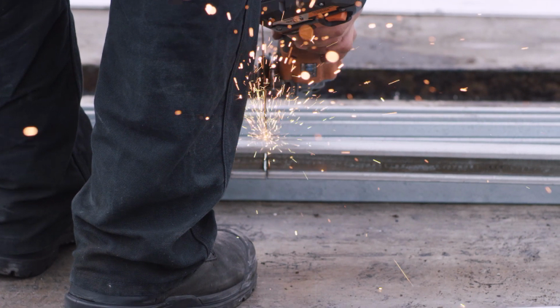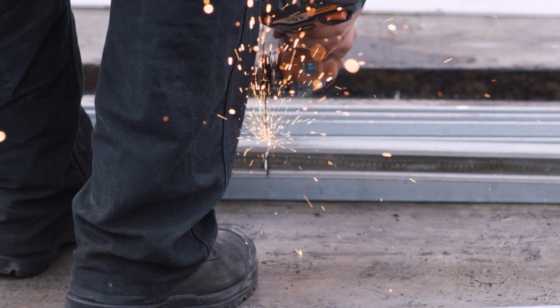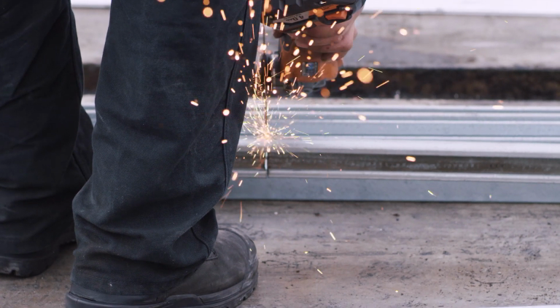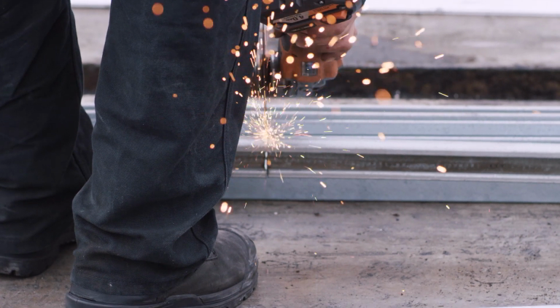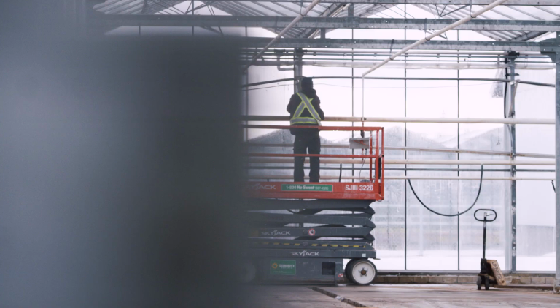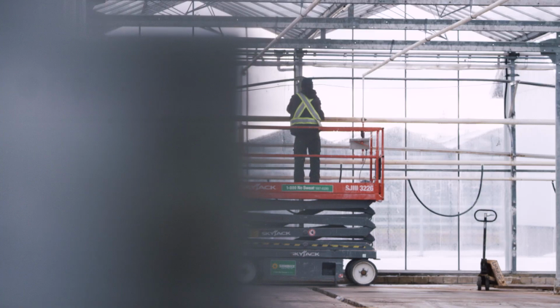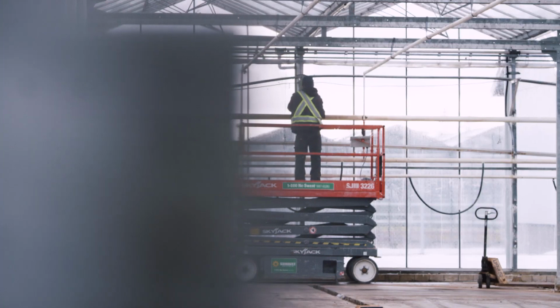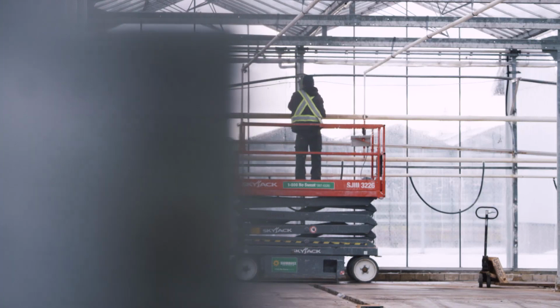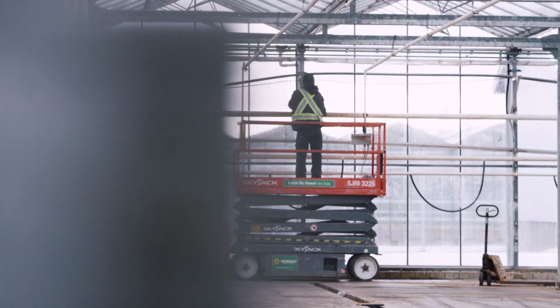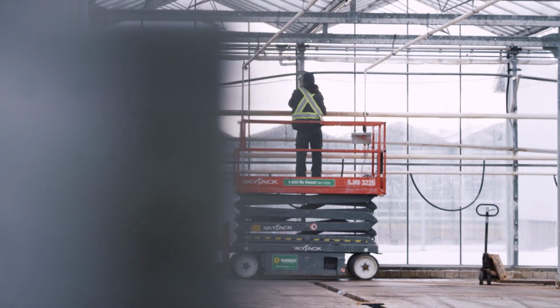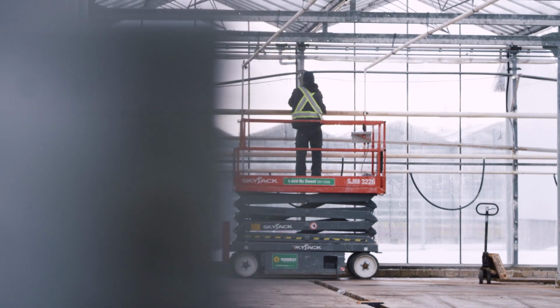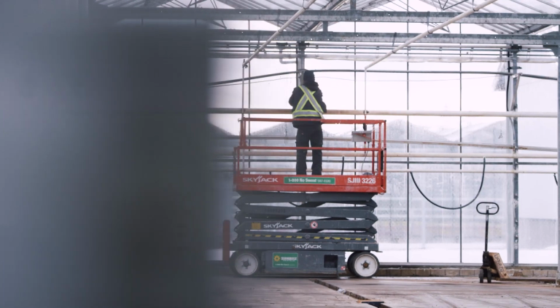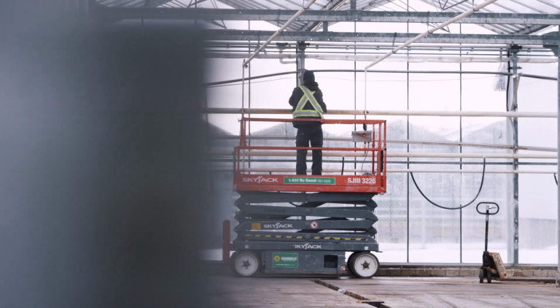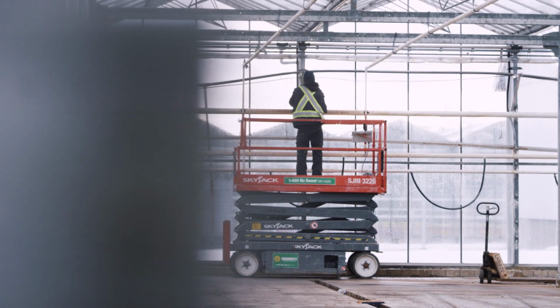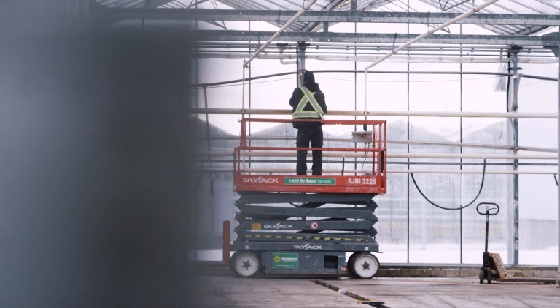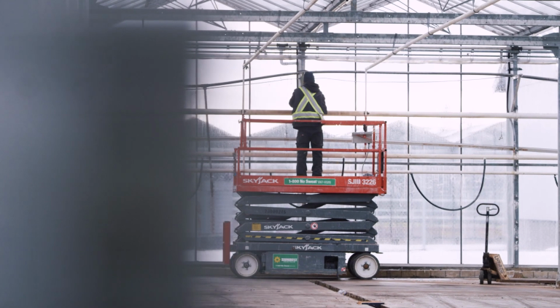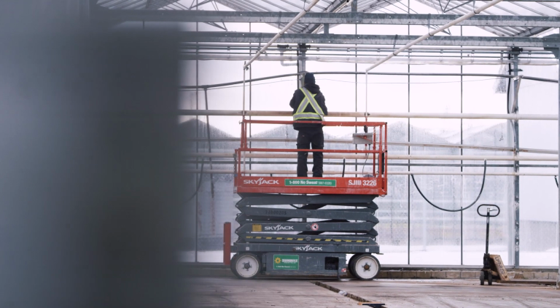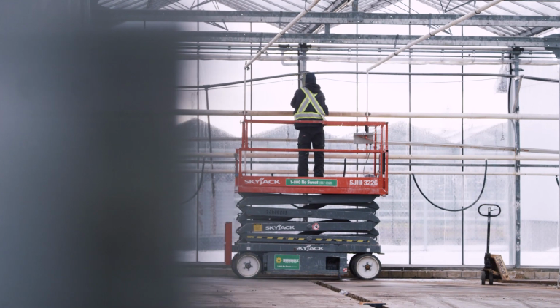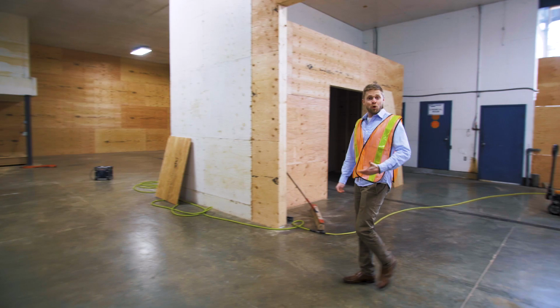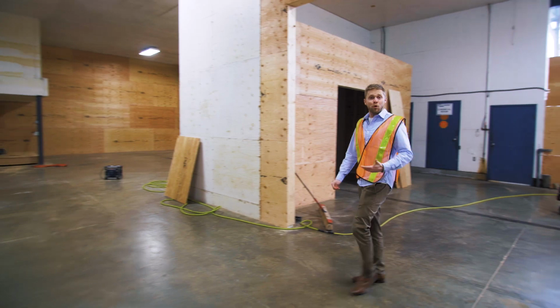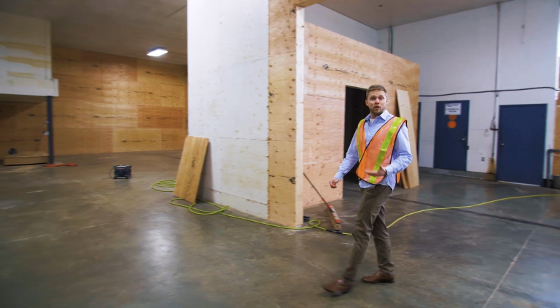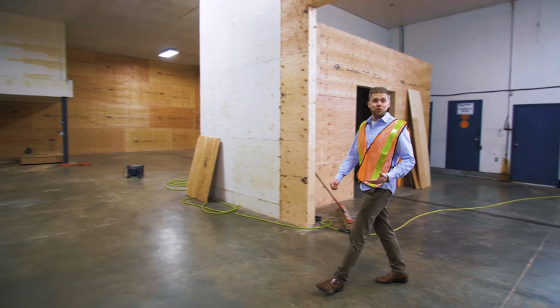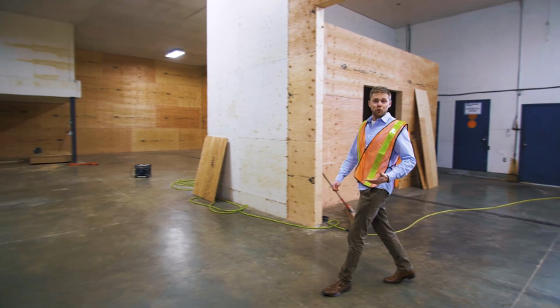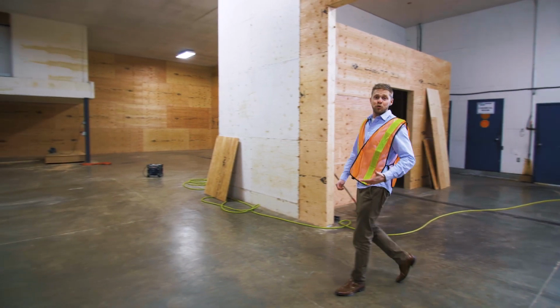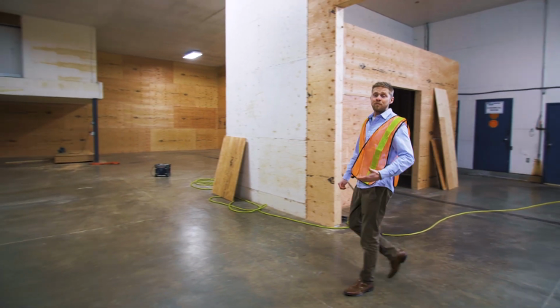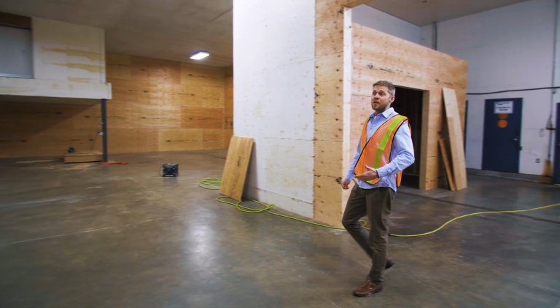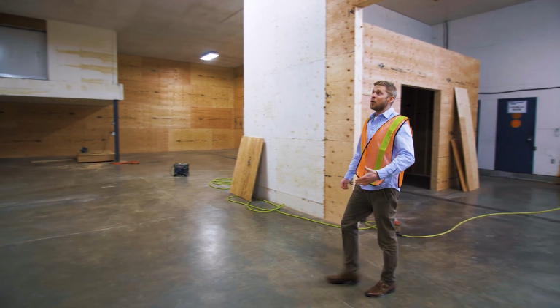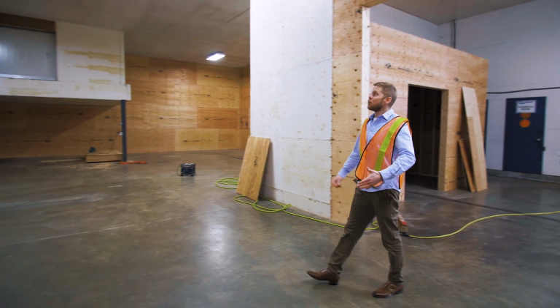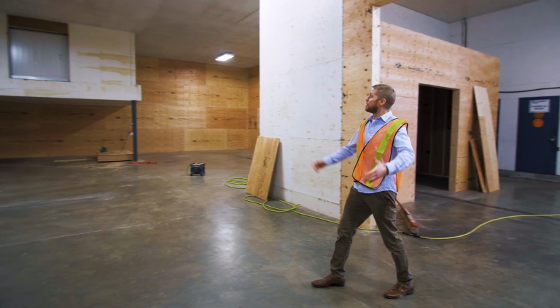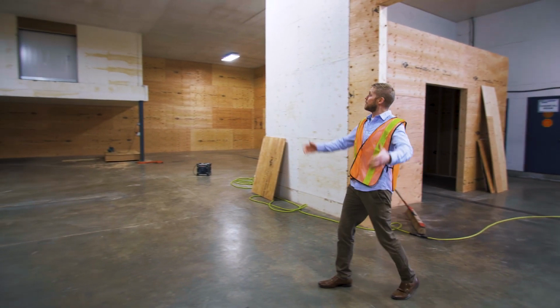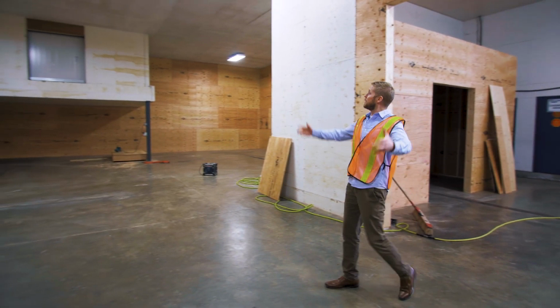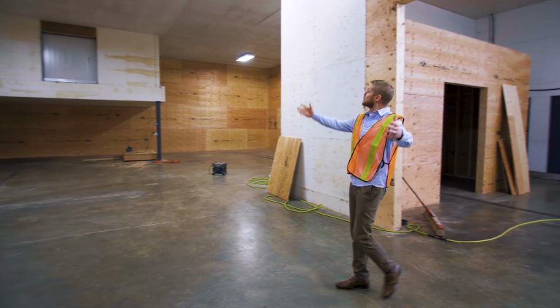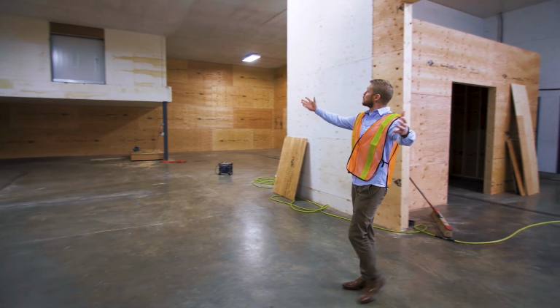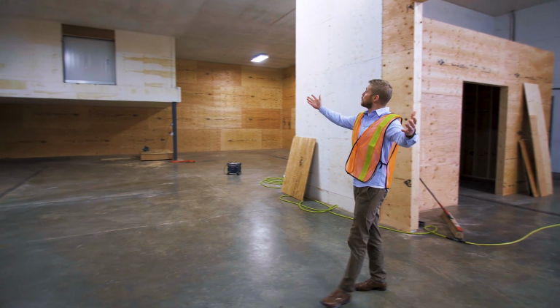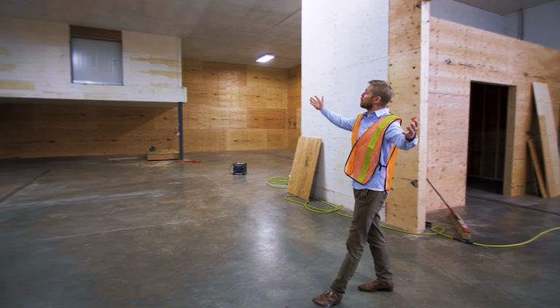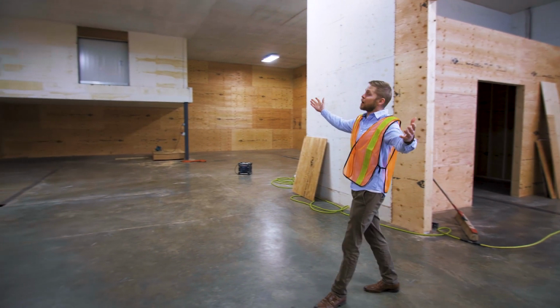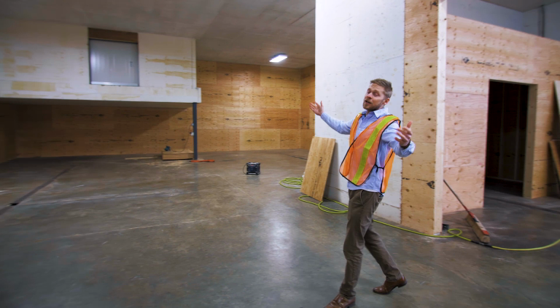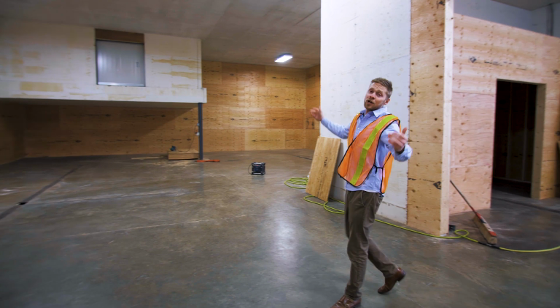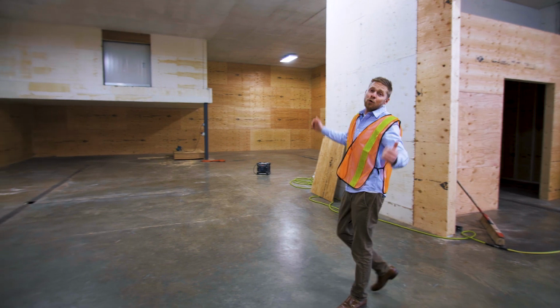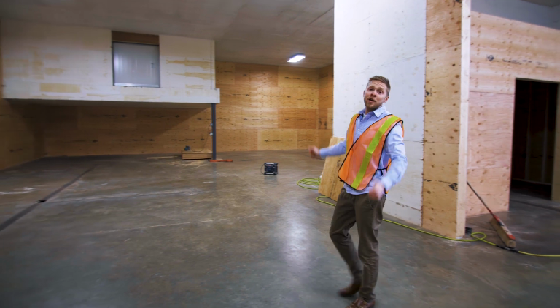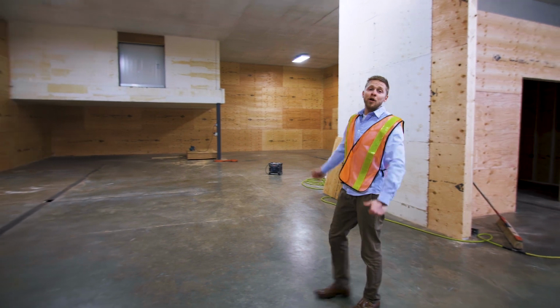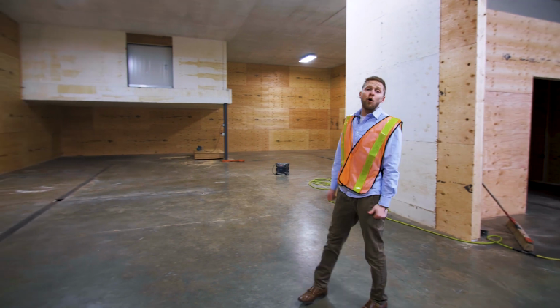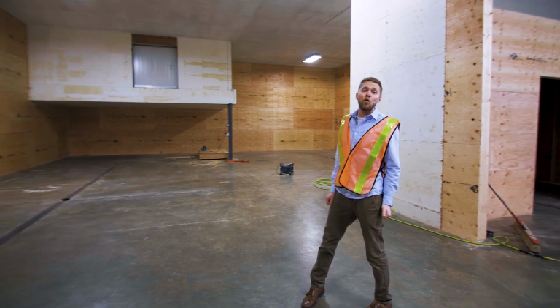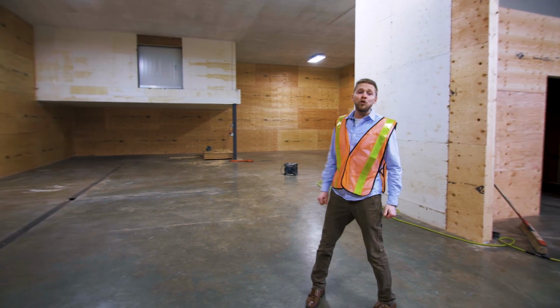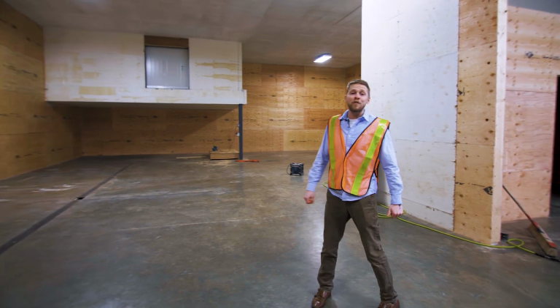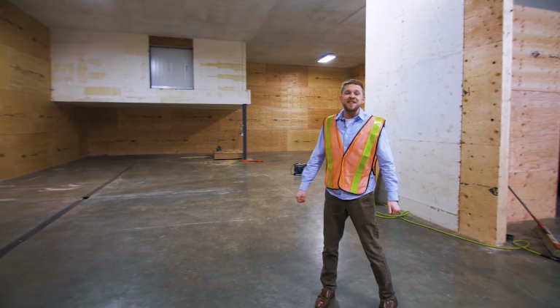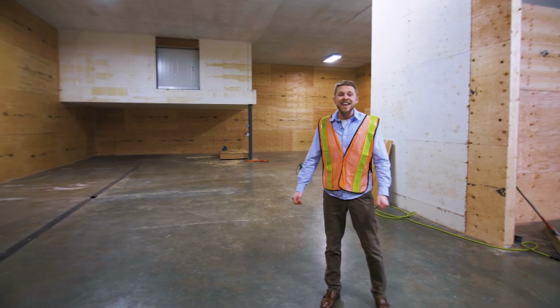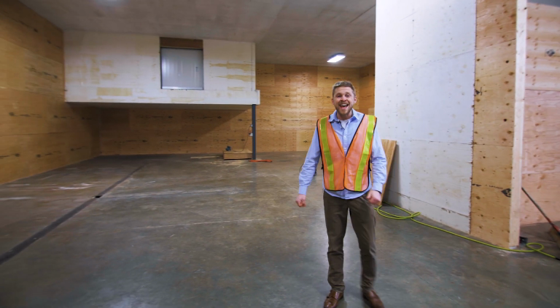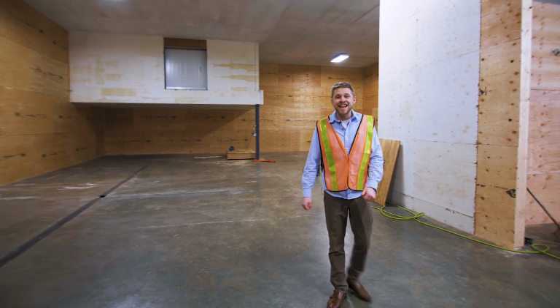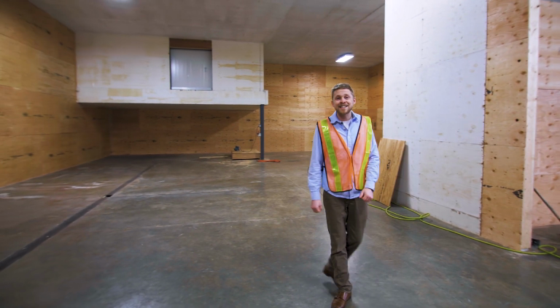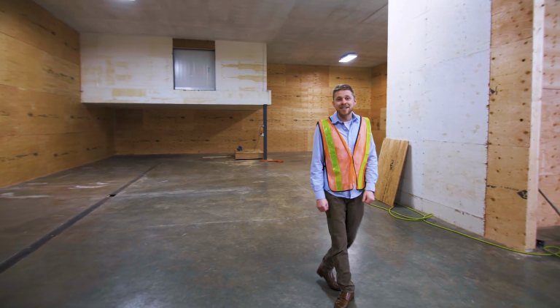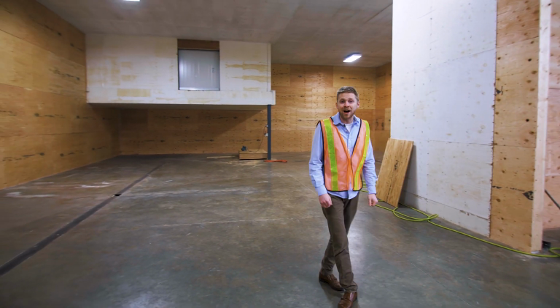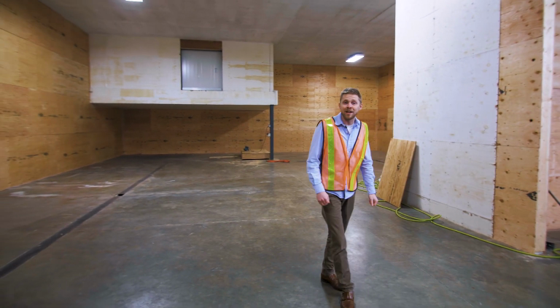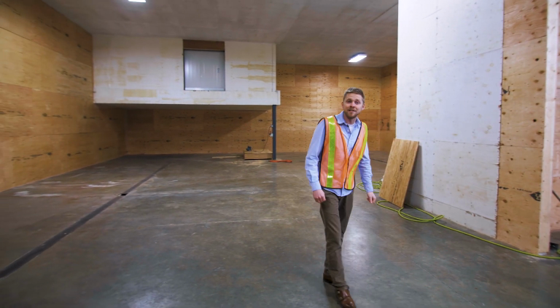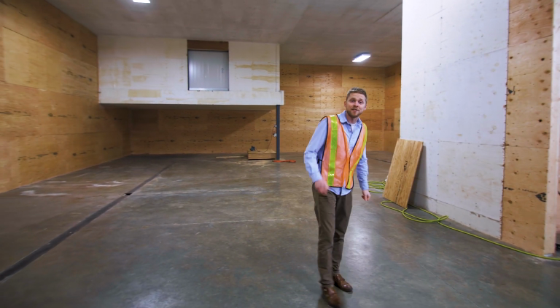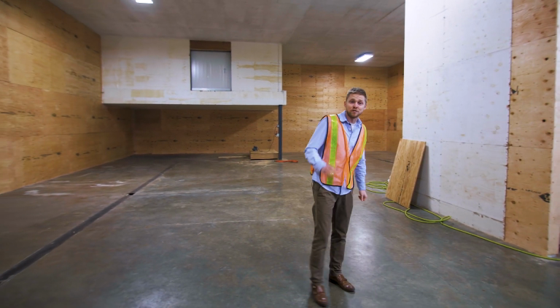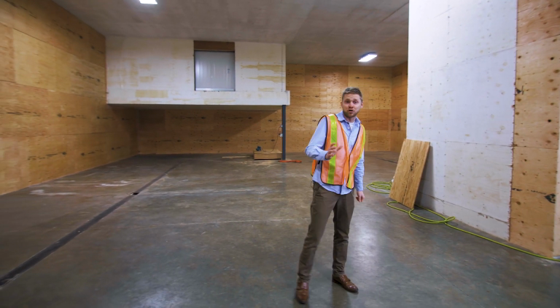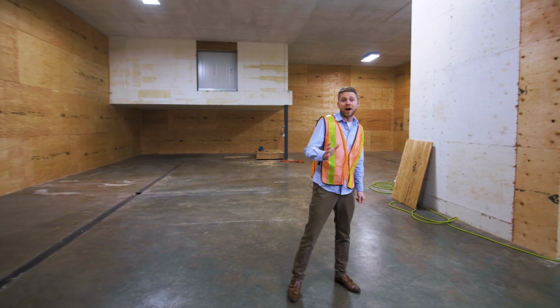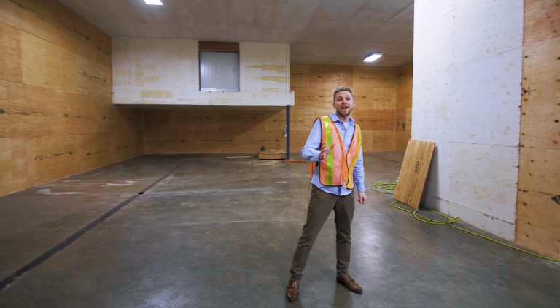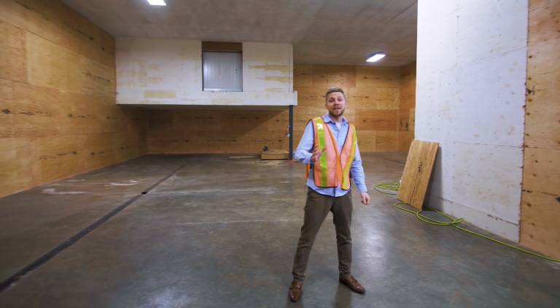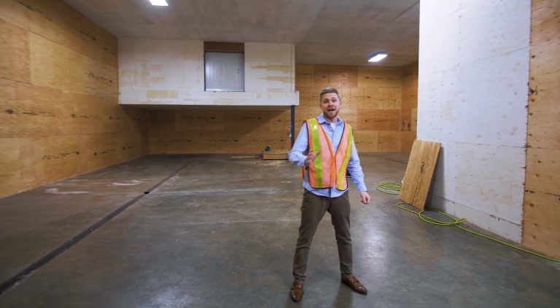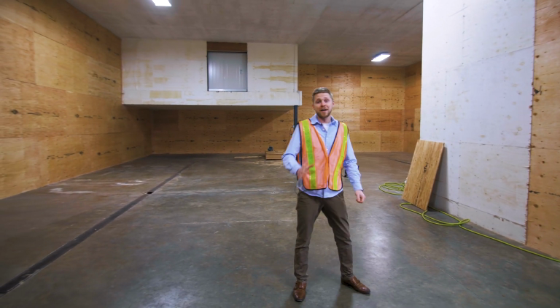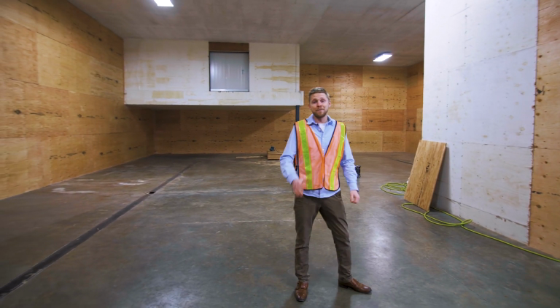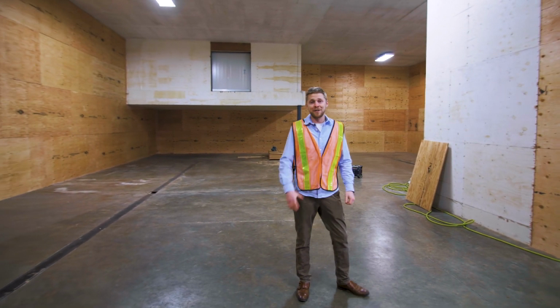Here we are in our cannabis storage room. Within this room, we can hold over 10 tons of dried cannabis.